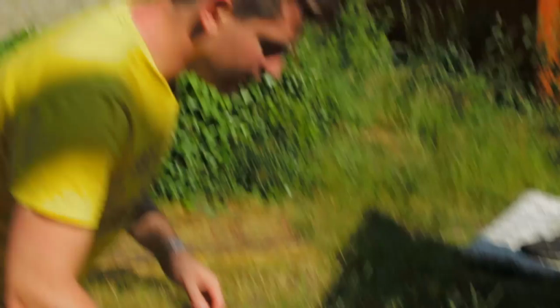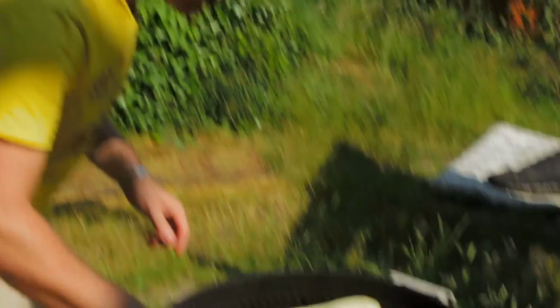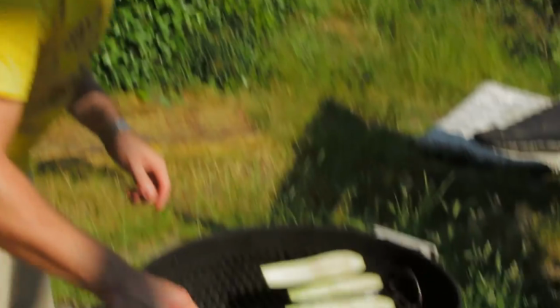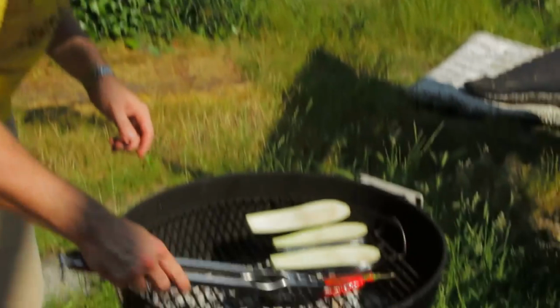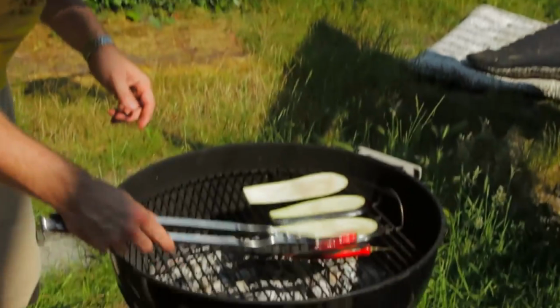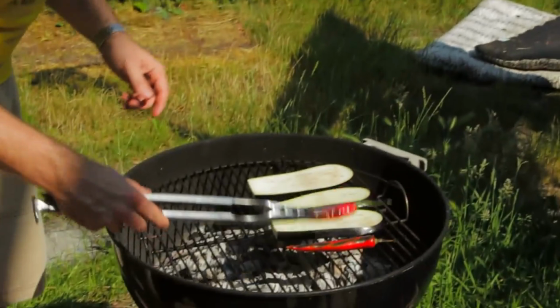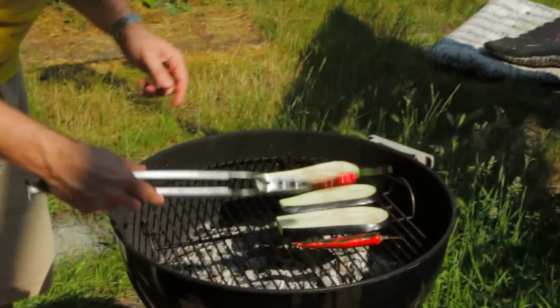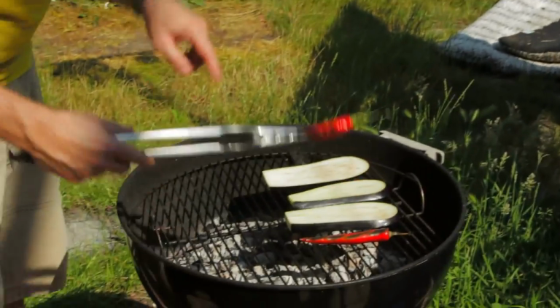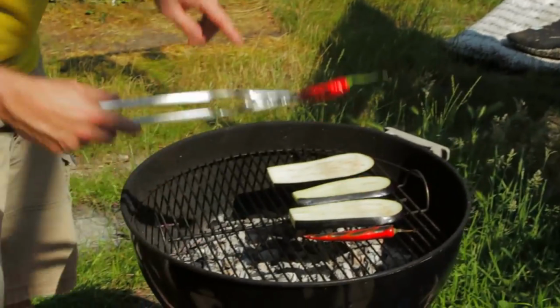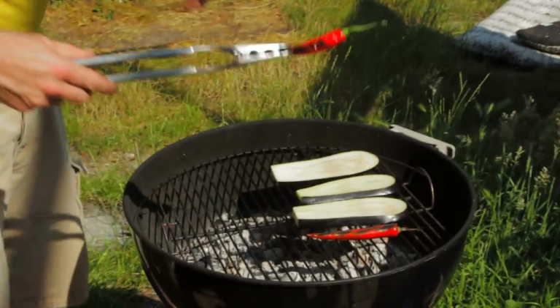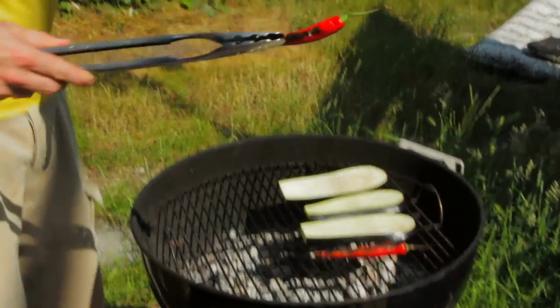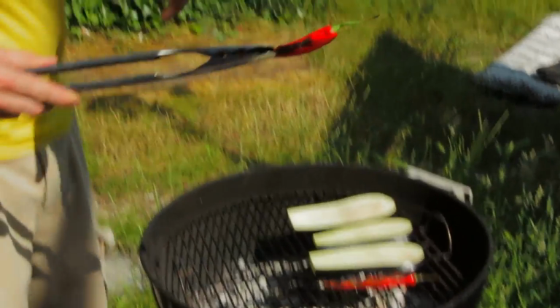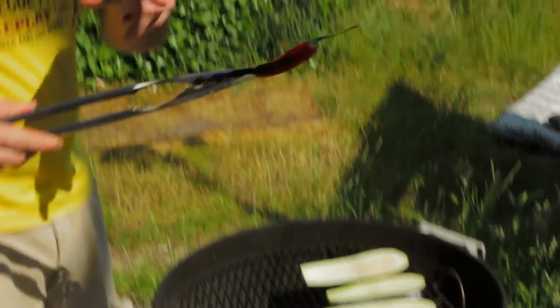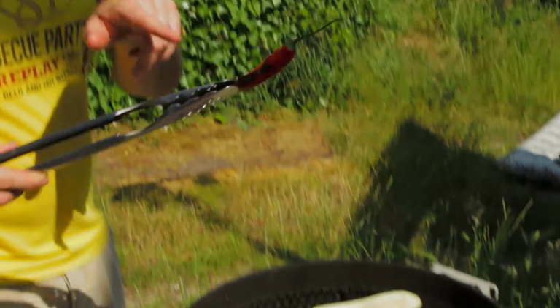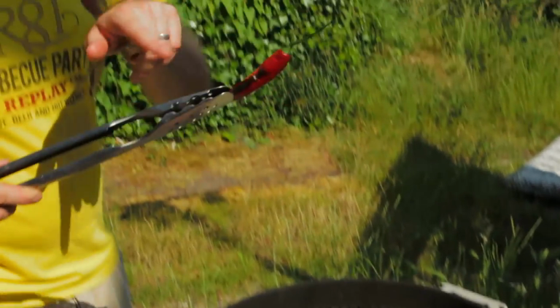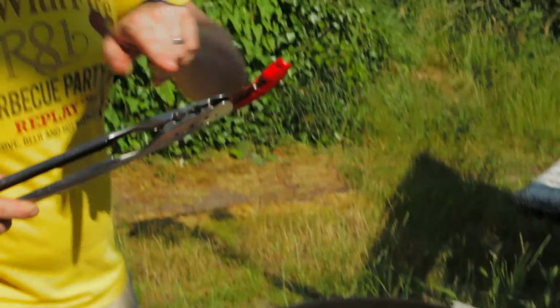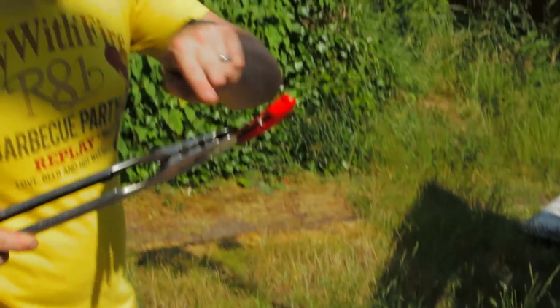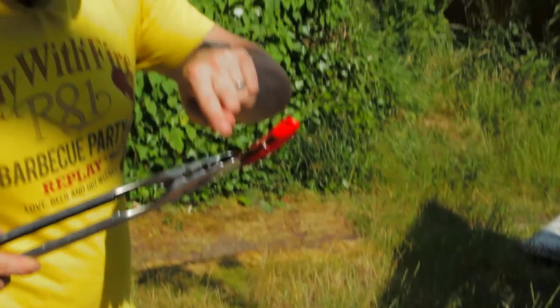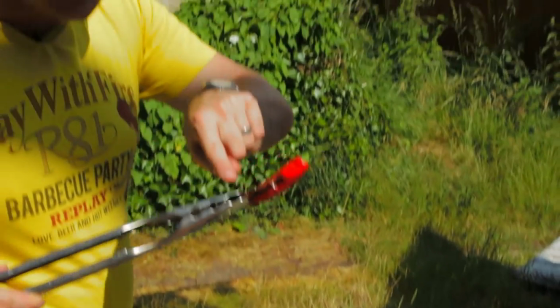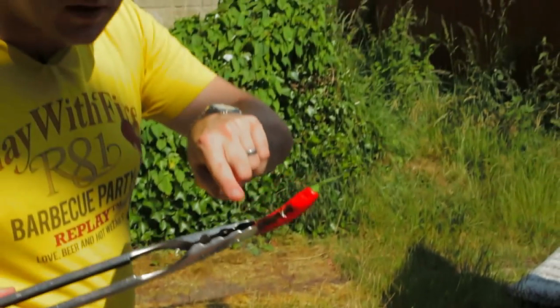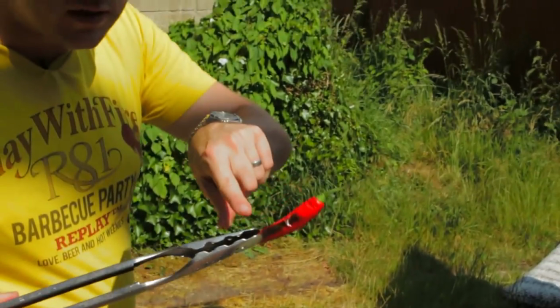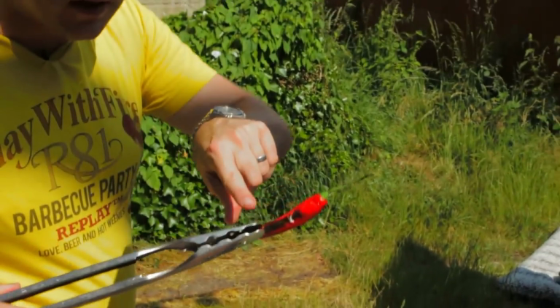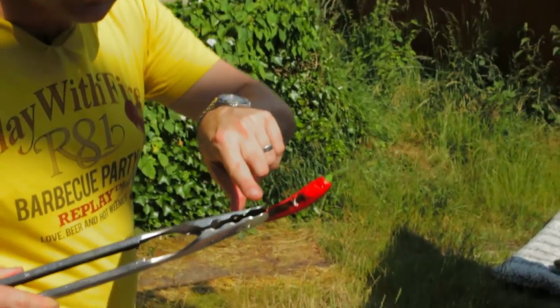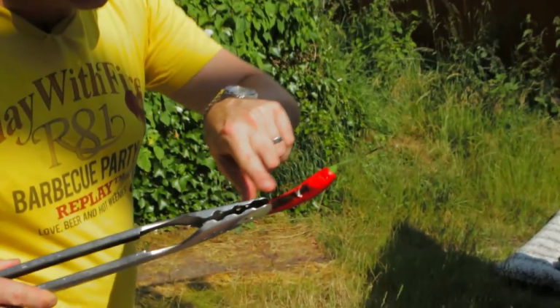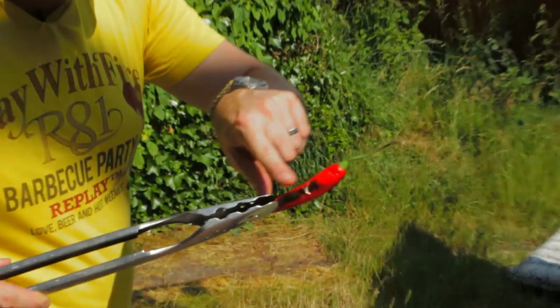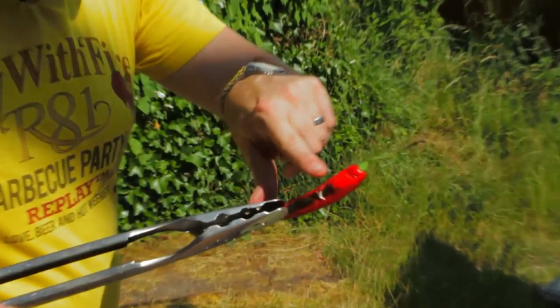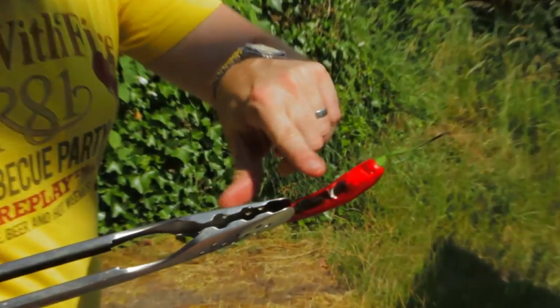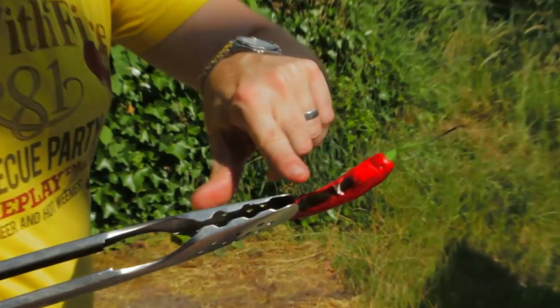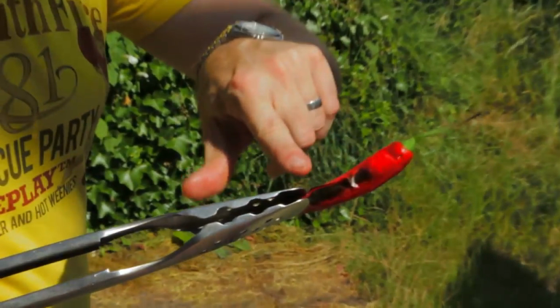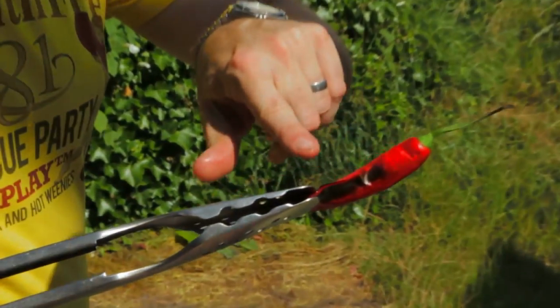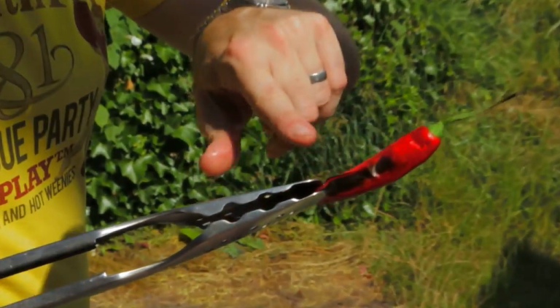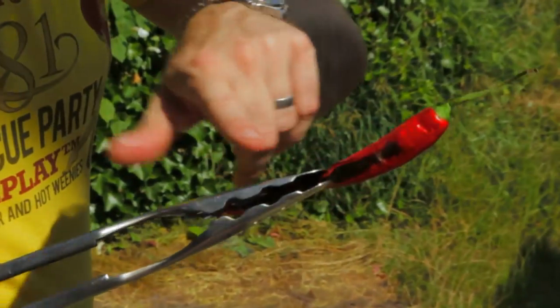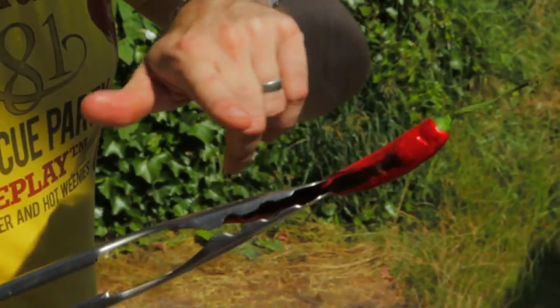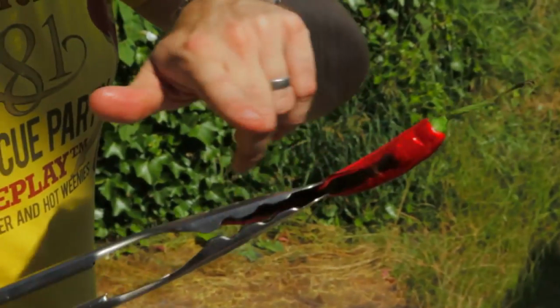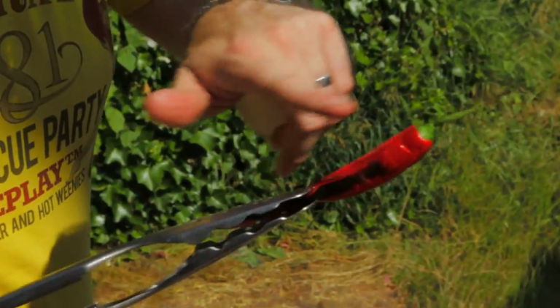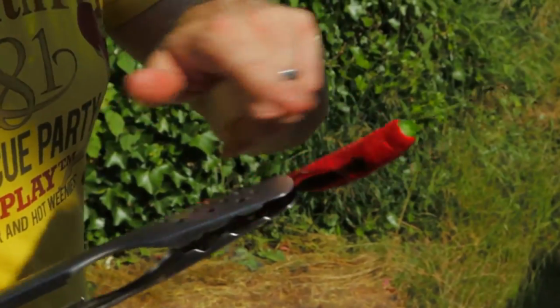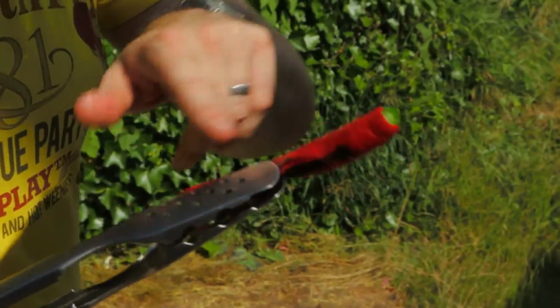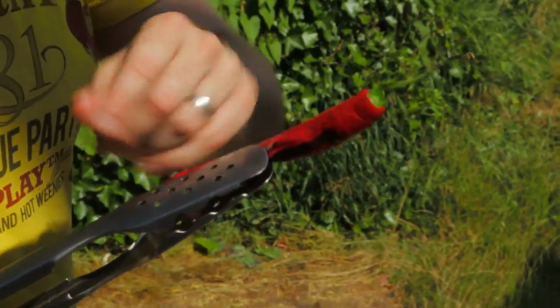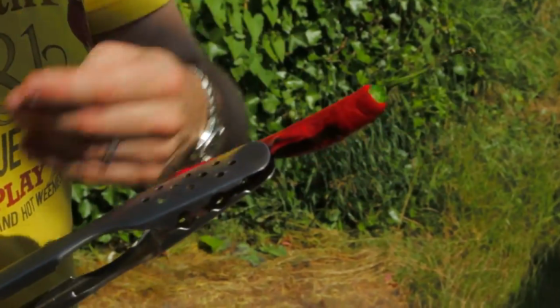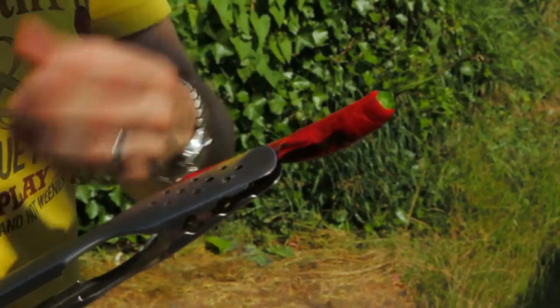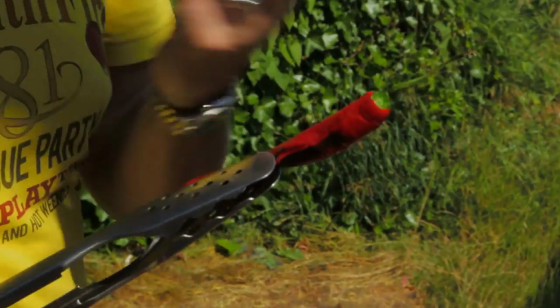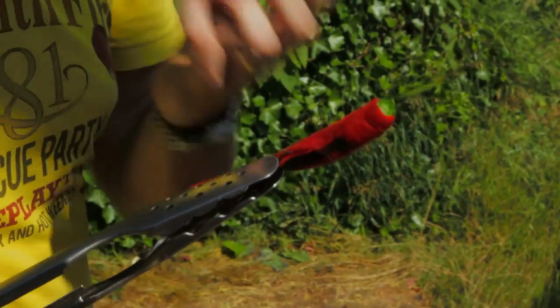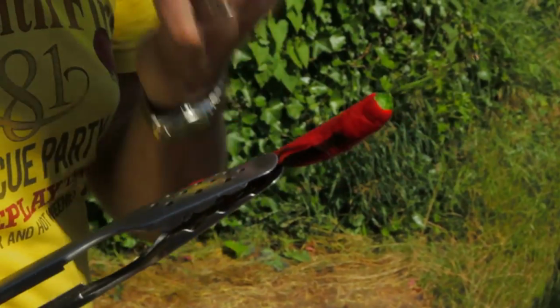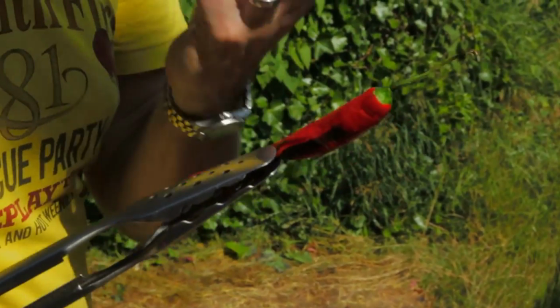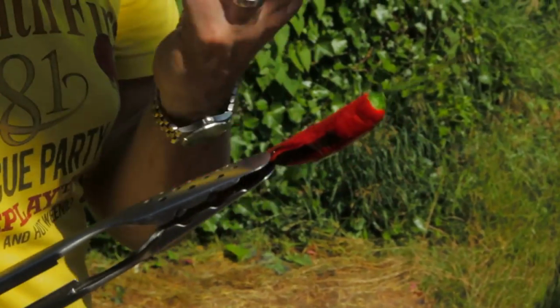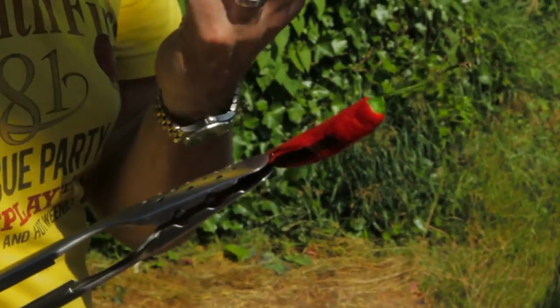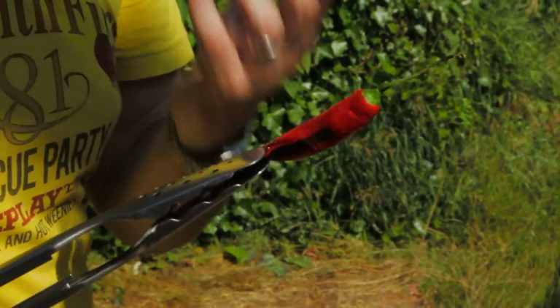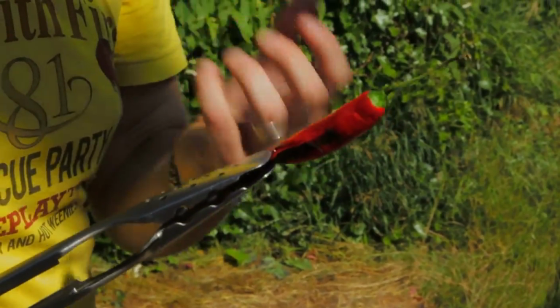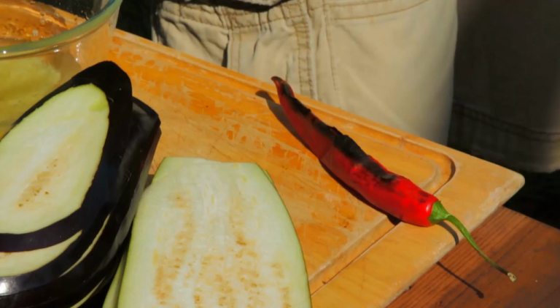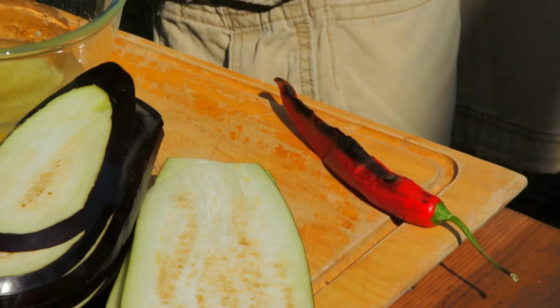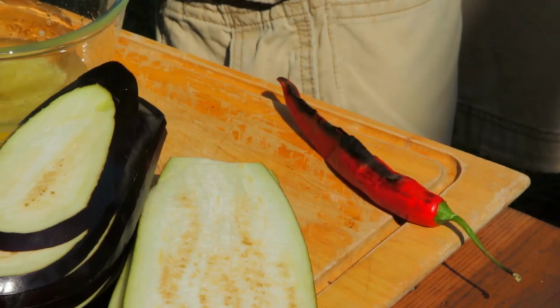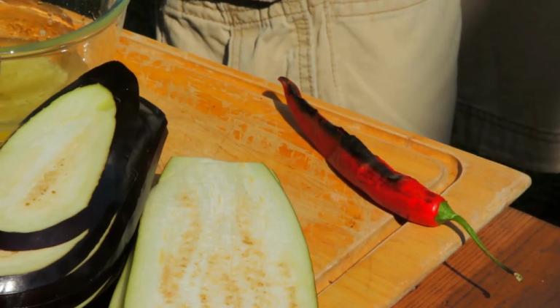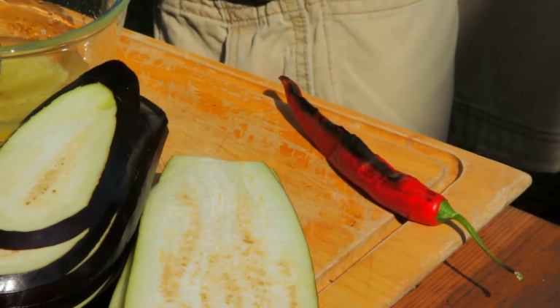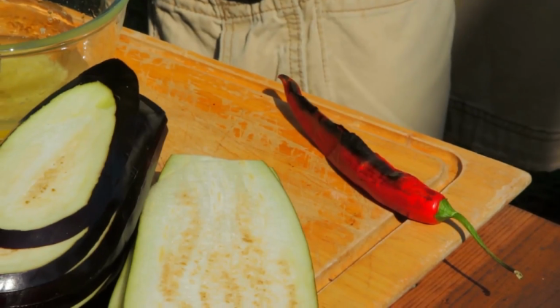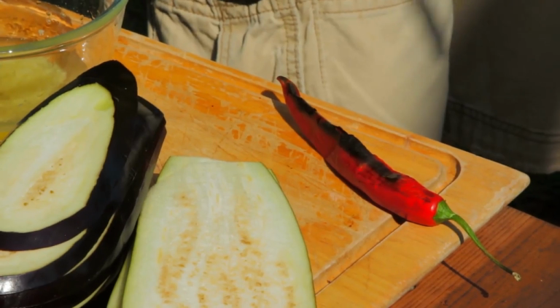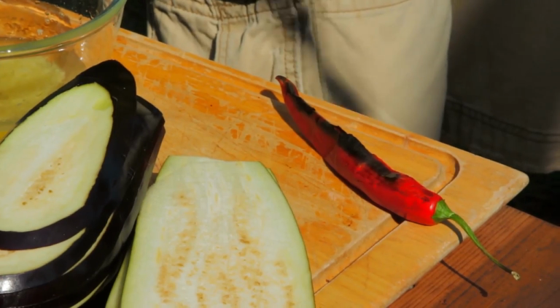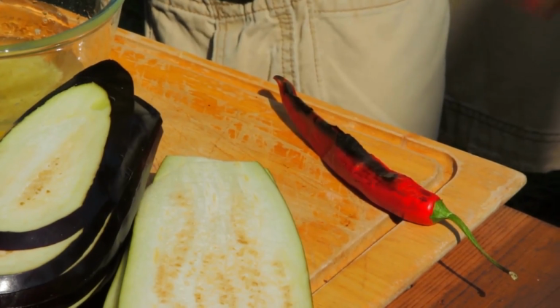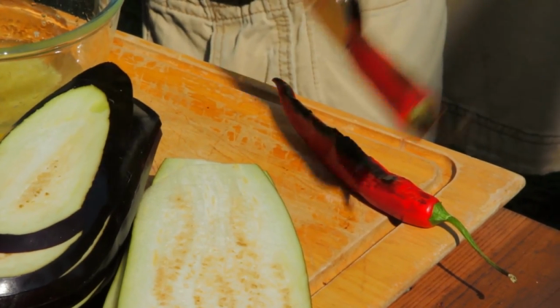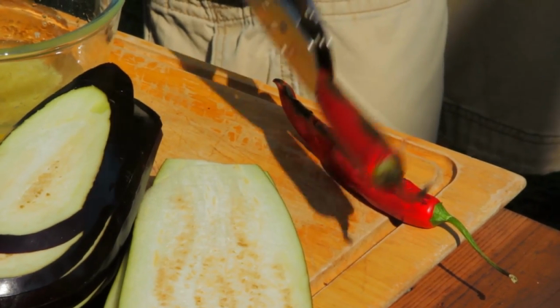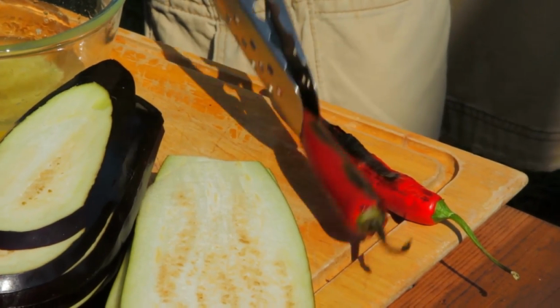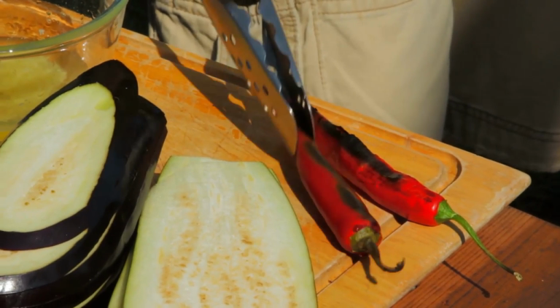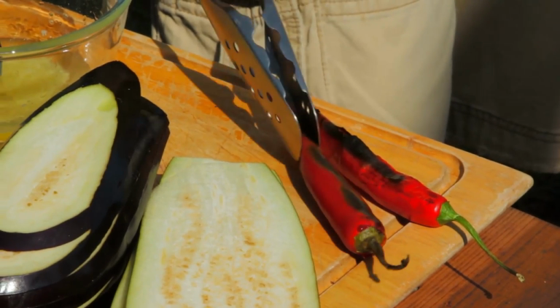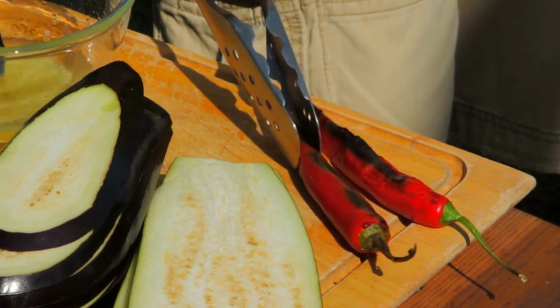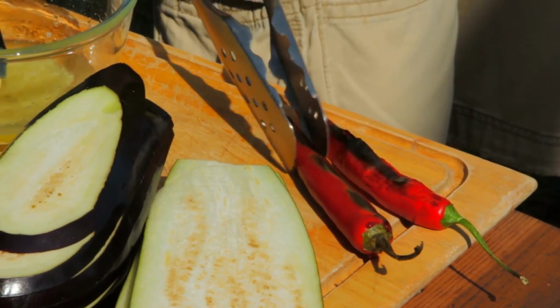Take a look here — the chillies have just started to split, the skin's split and it's hissing and steaming, so I know that they're ready now.